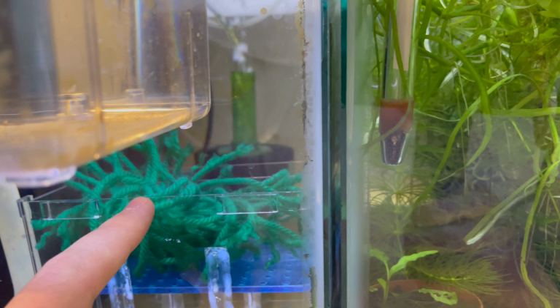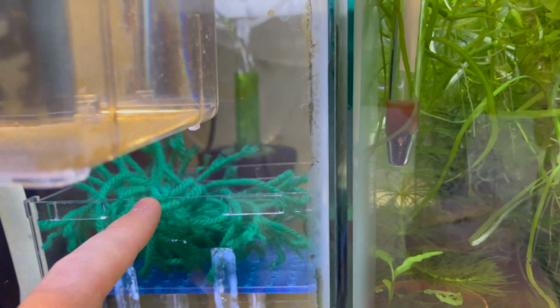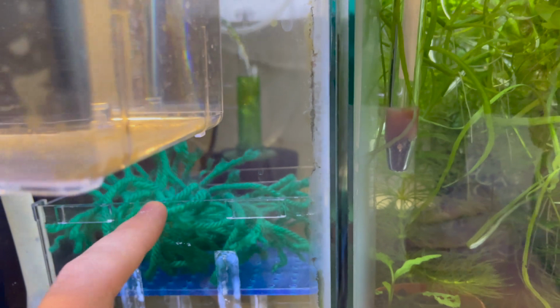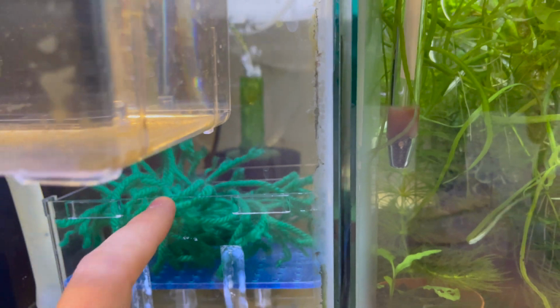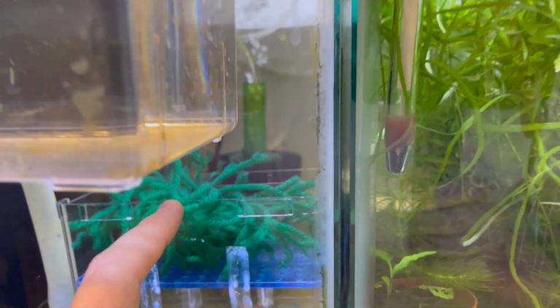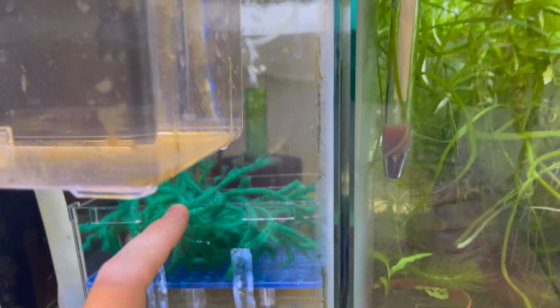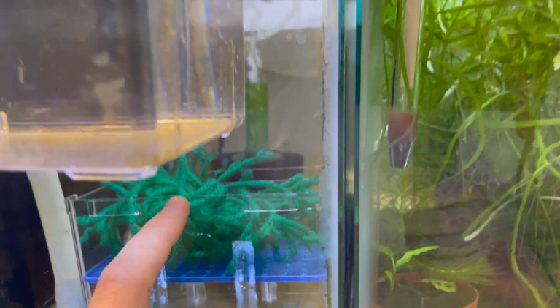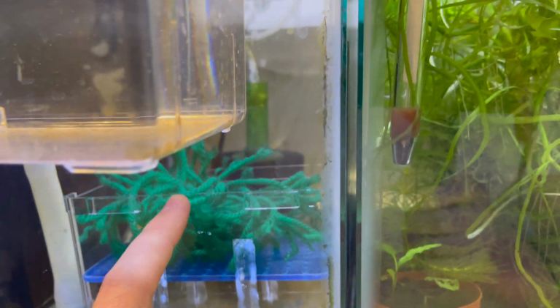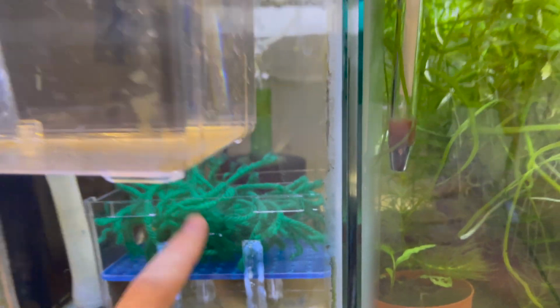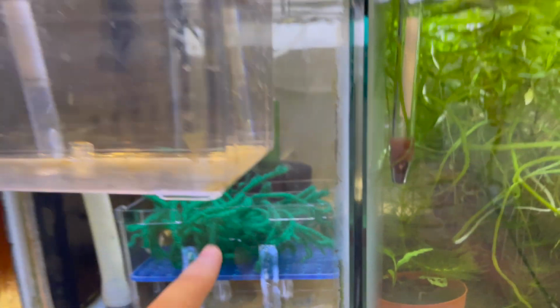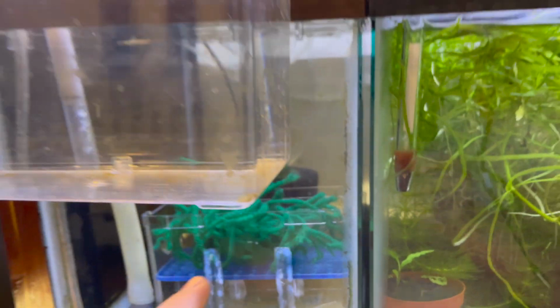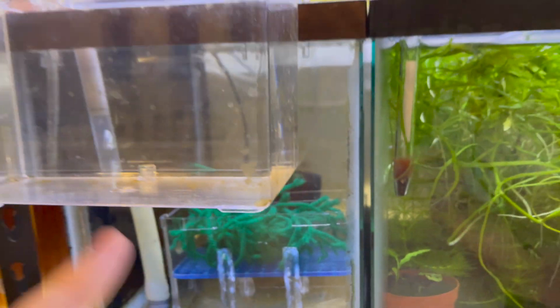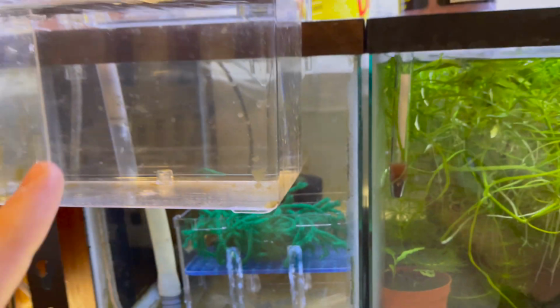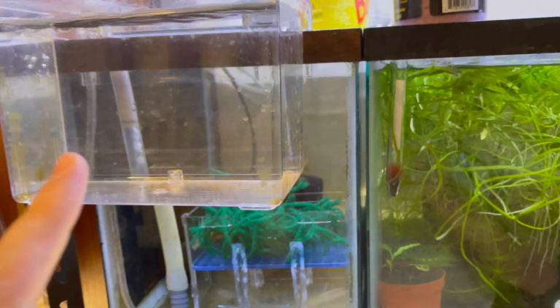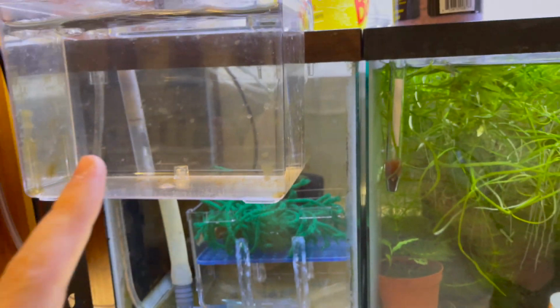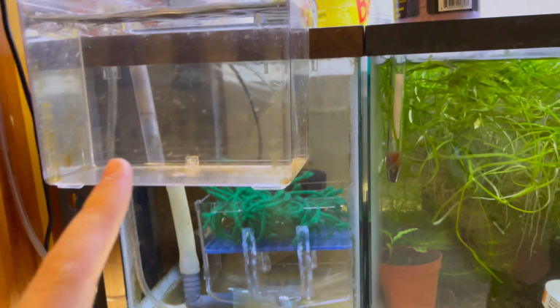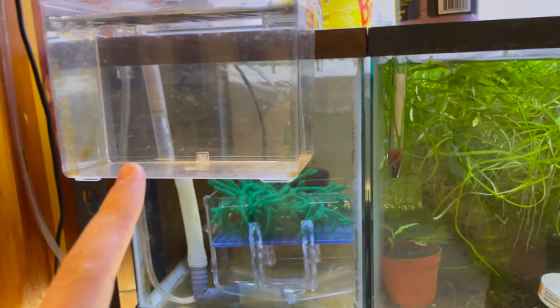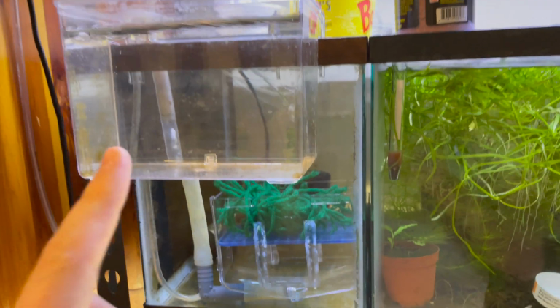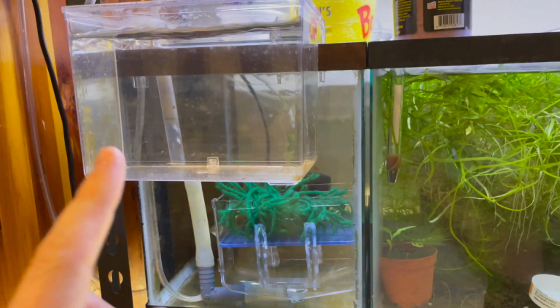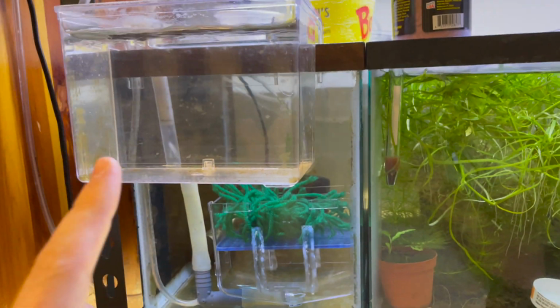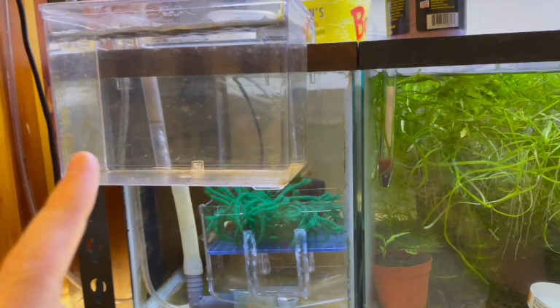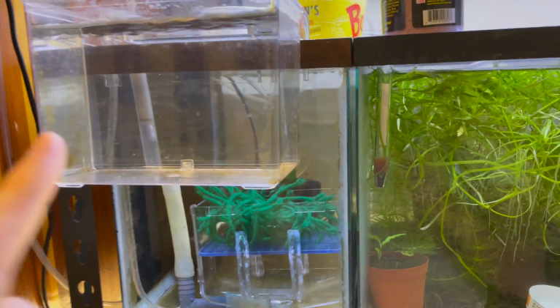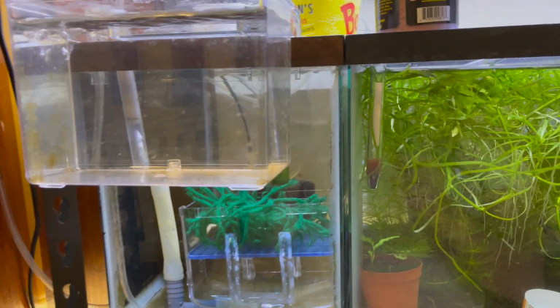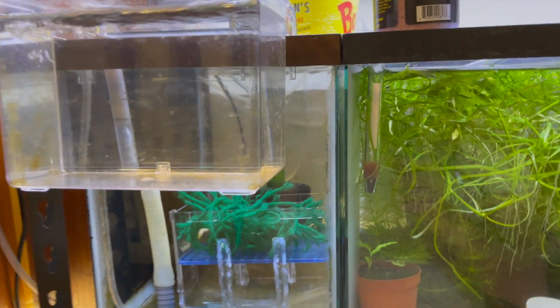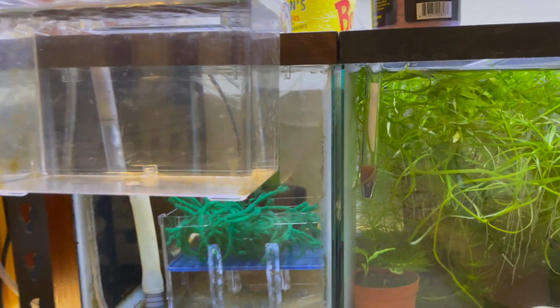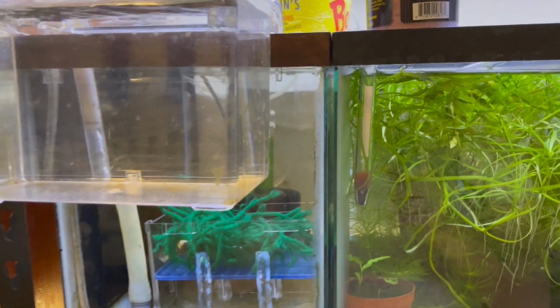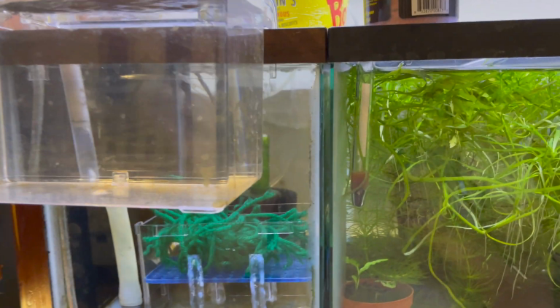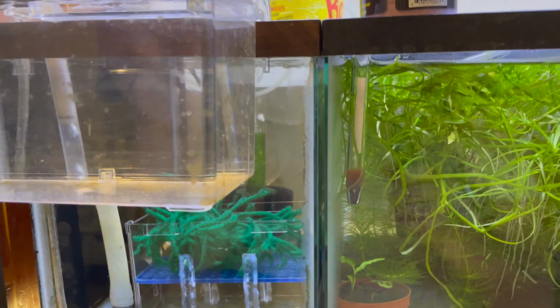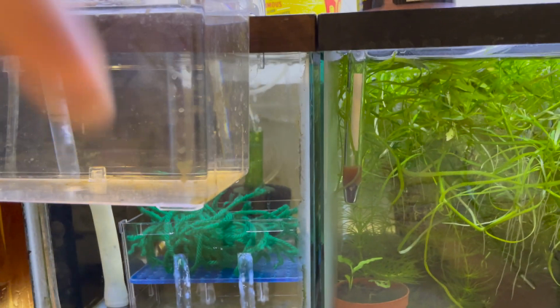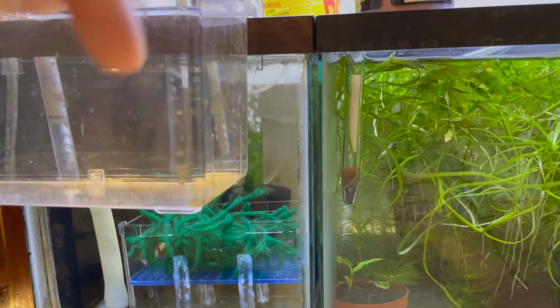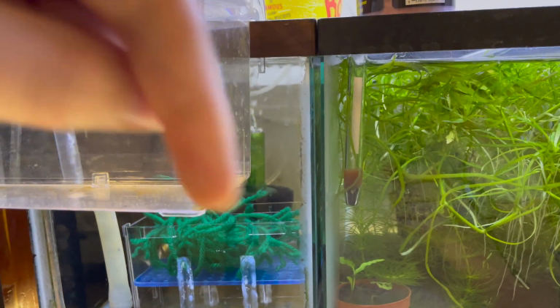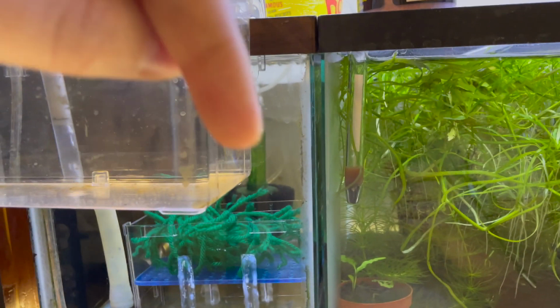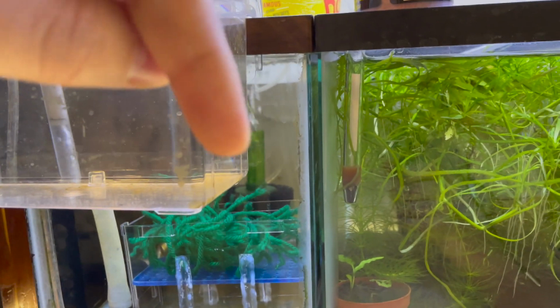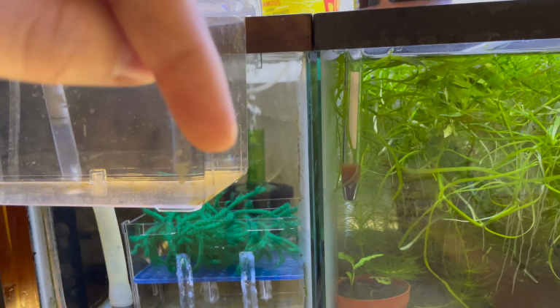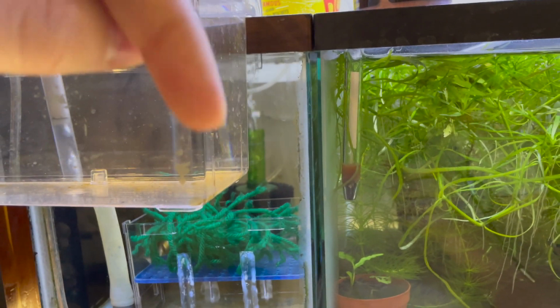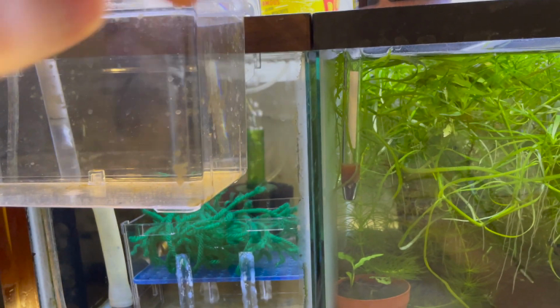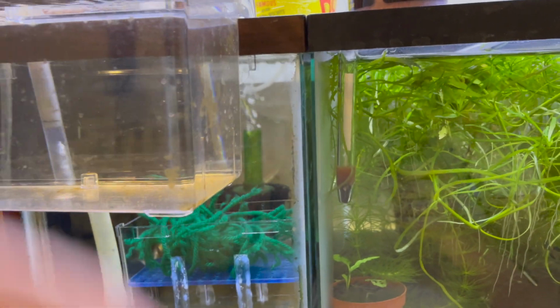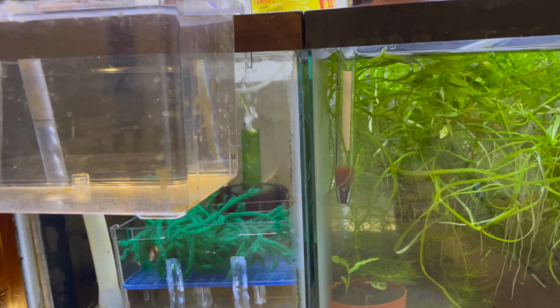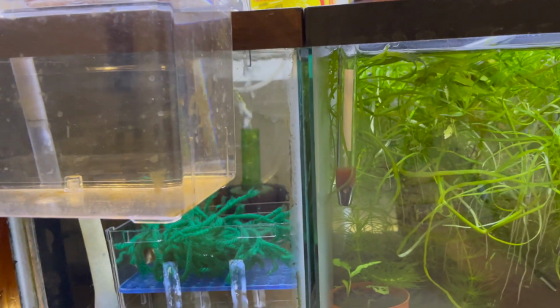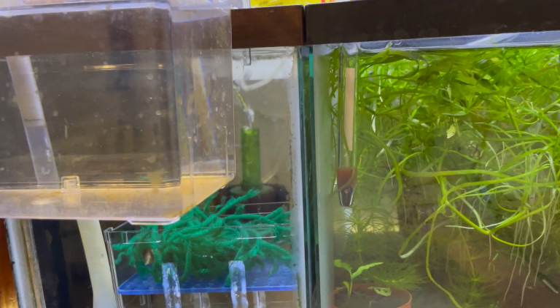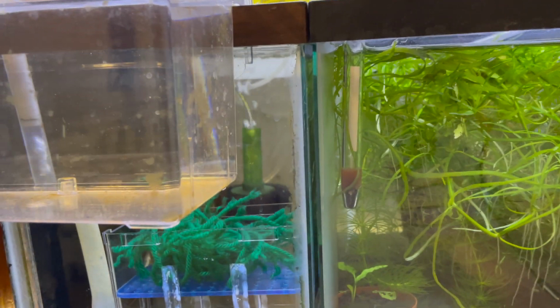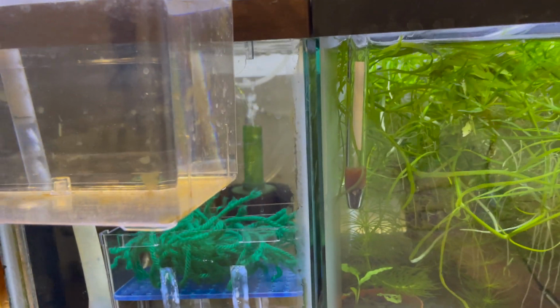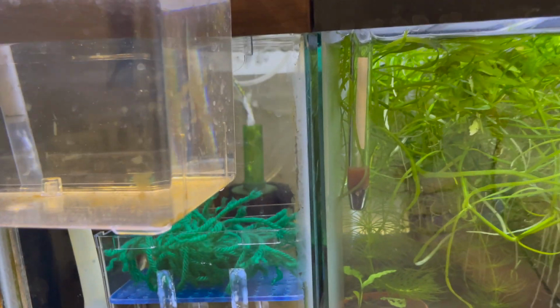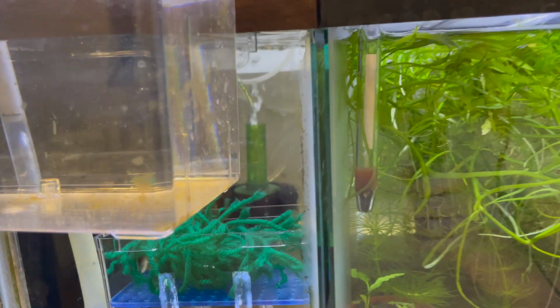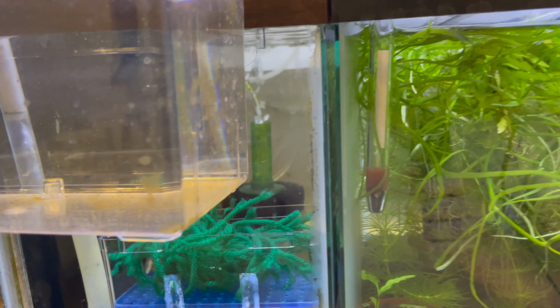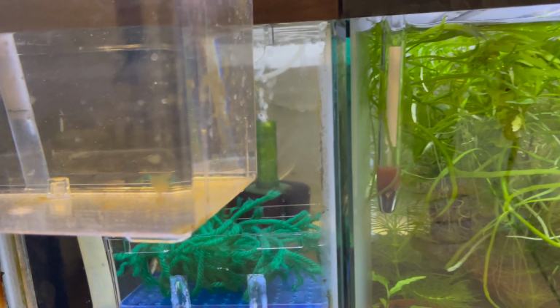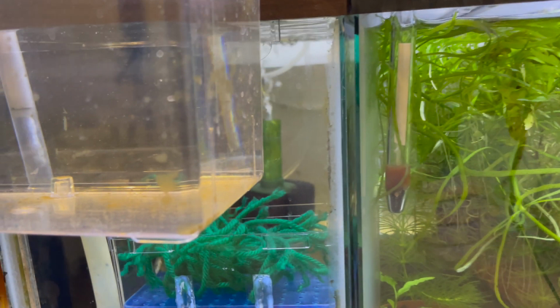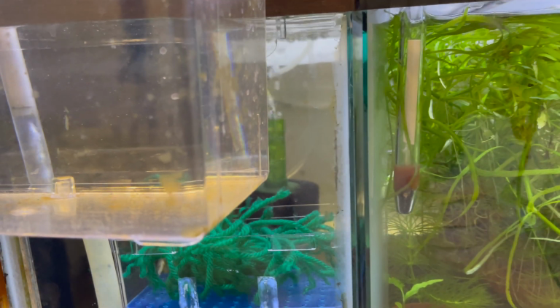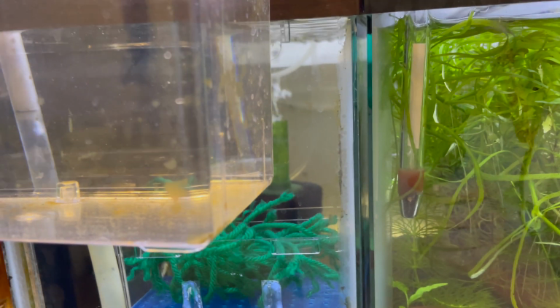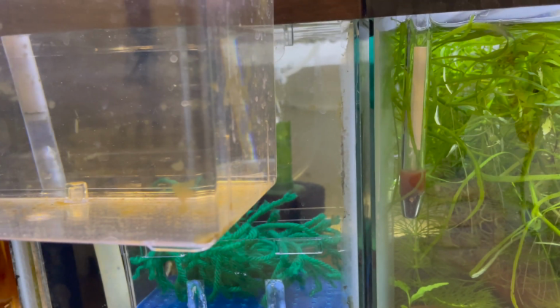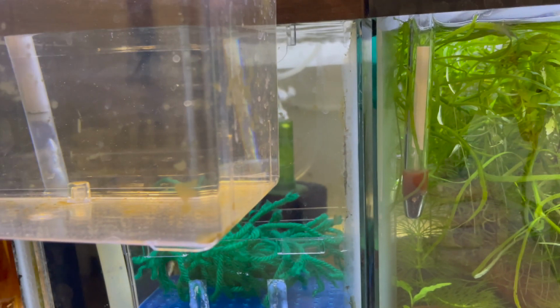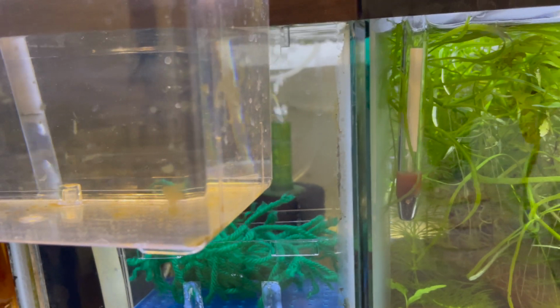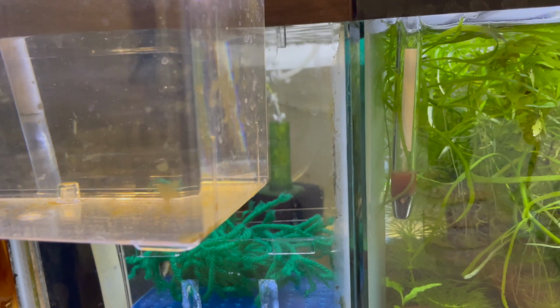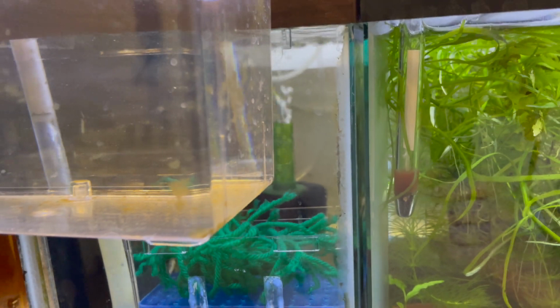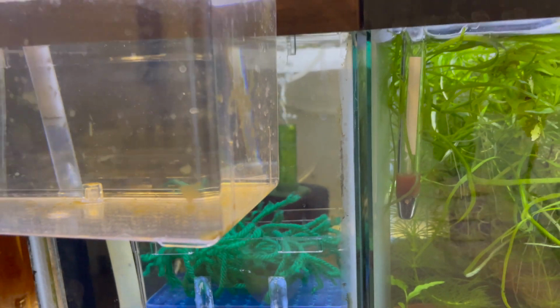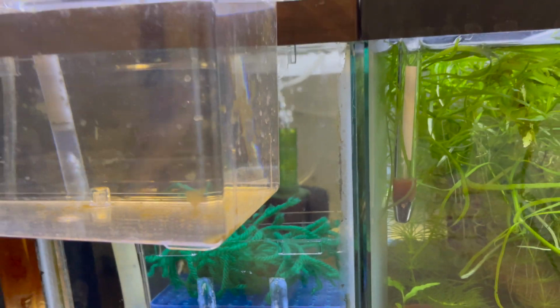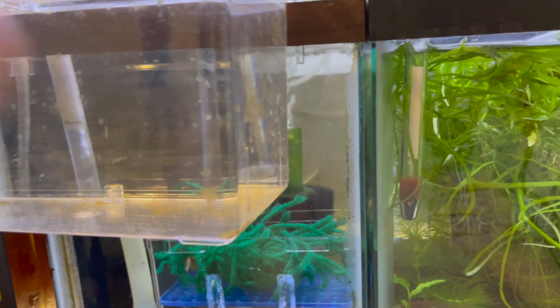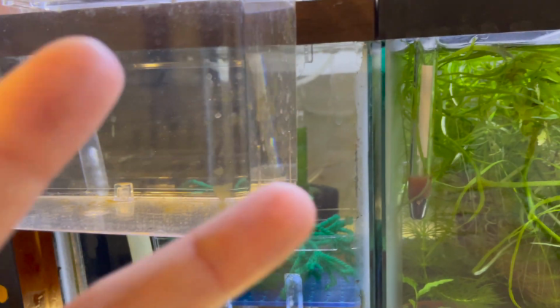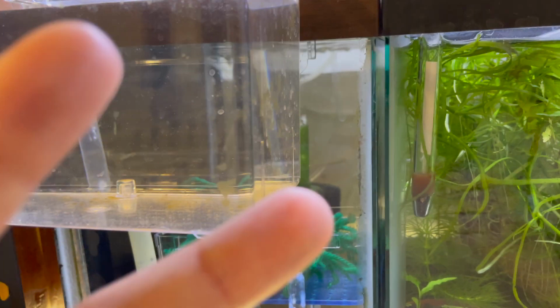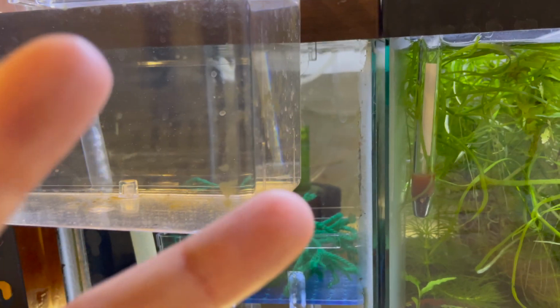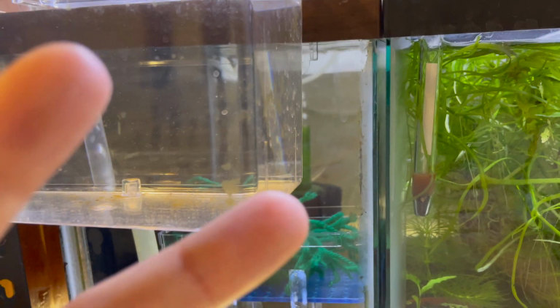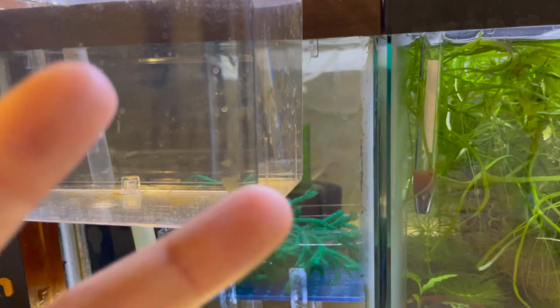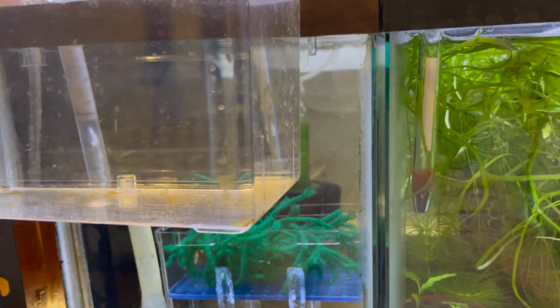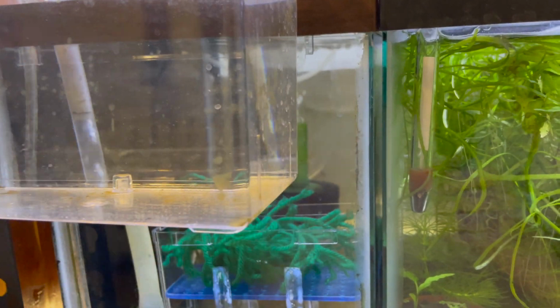If you guys want to see how I built this and how I put it all together, I'll leave that video in the description below for you to check out. With that, I hope you guys have a blessed day — see you in the next one.